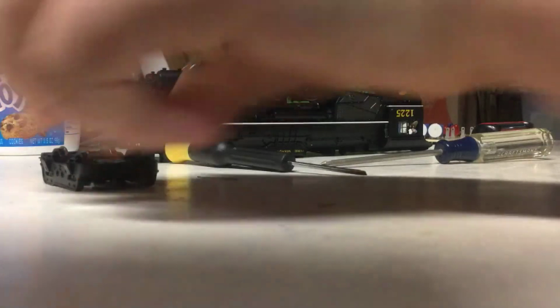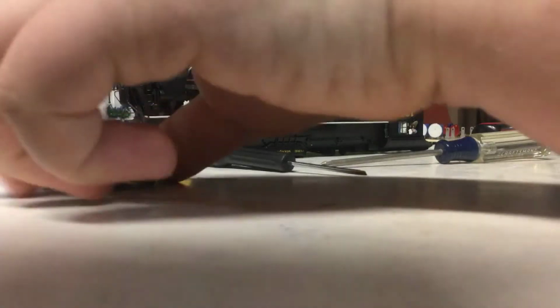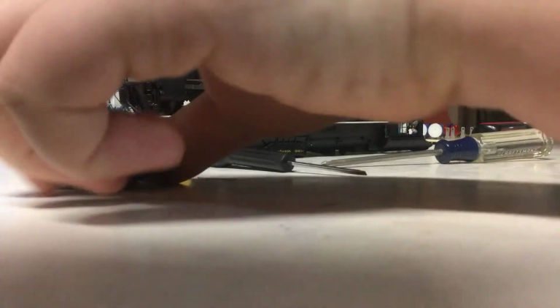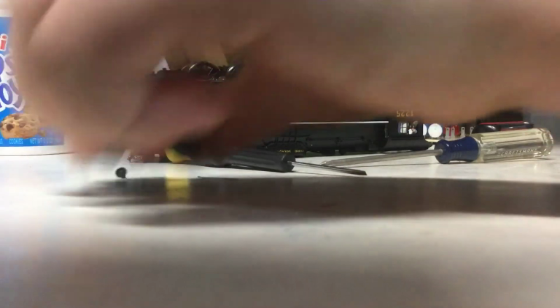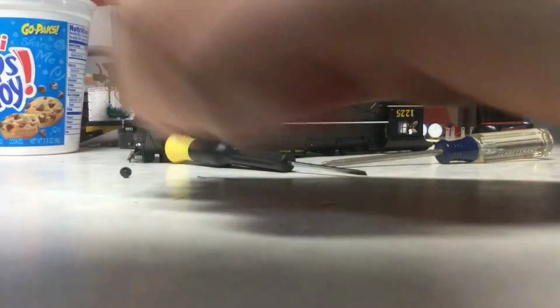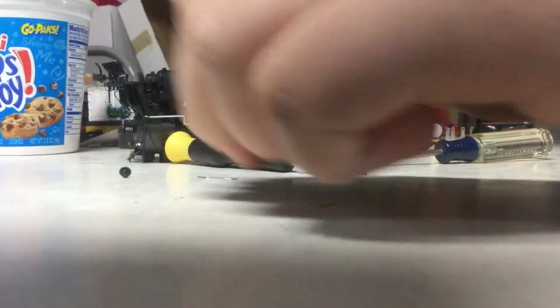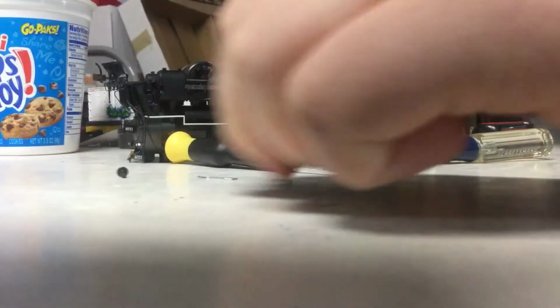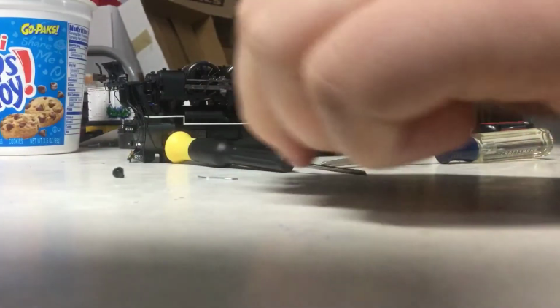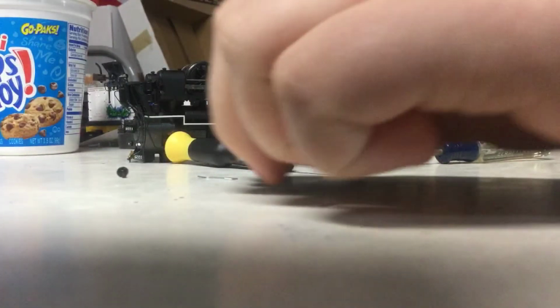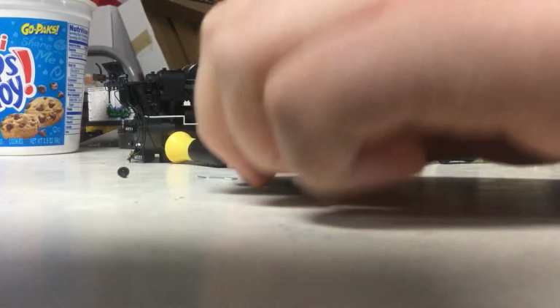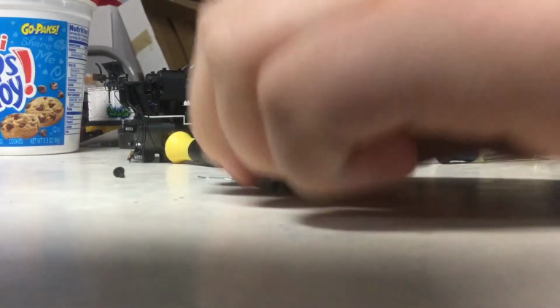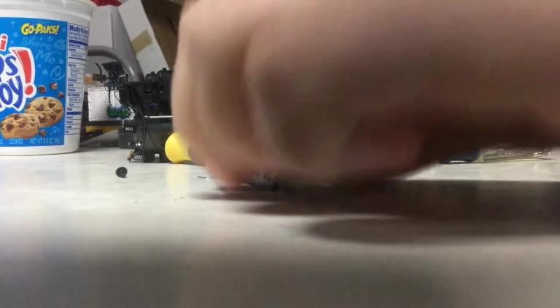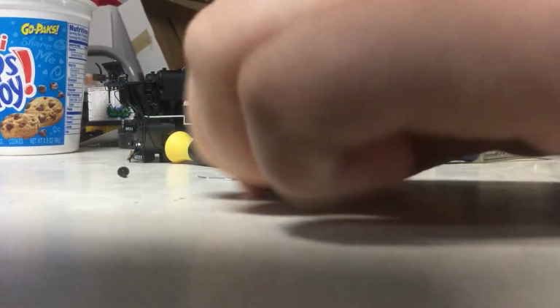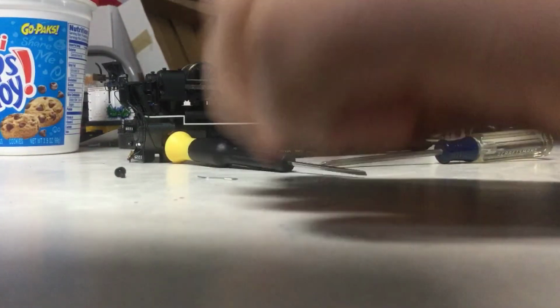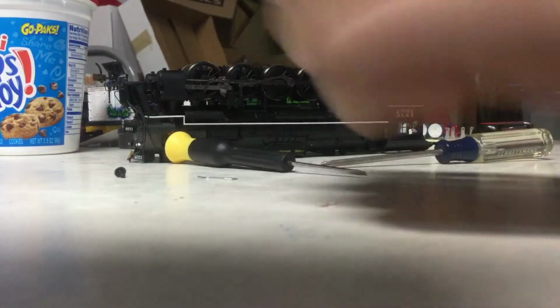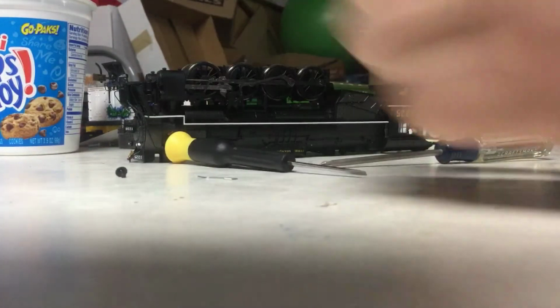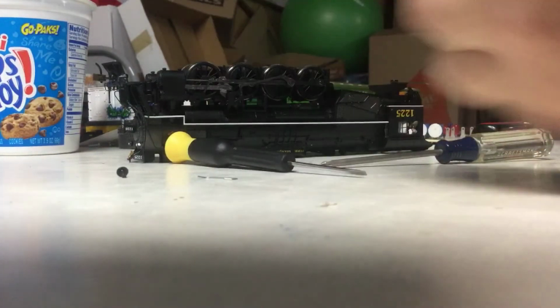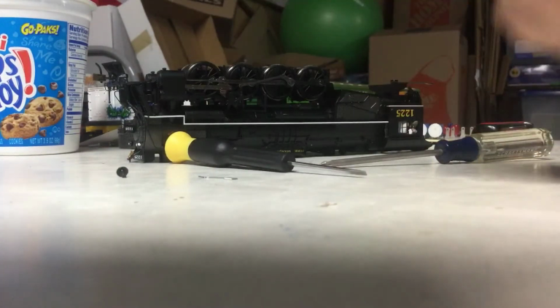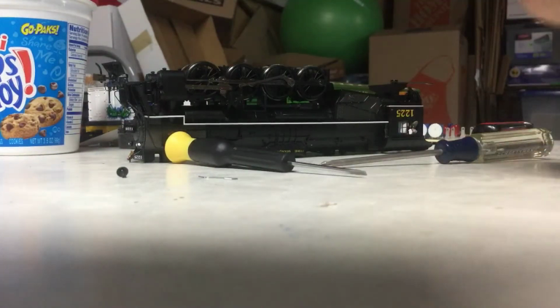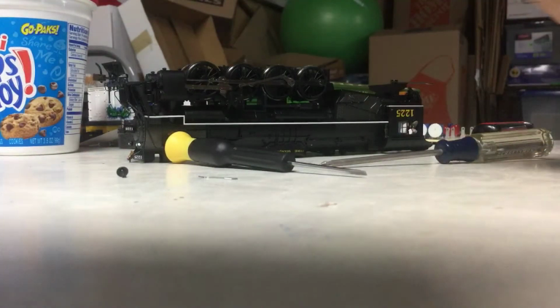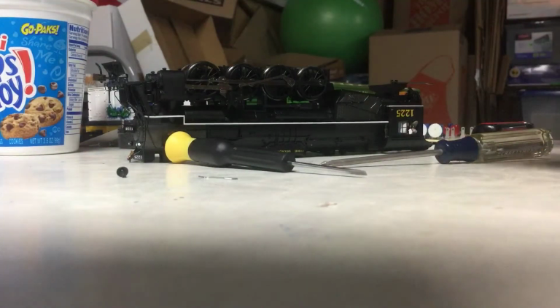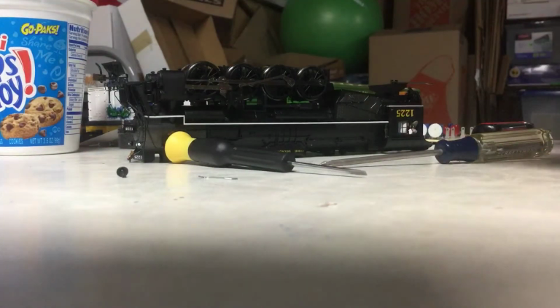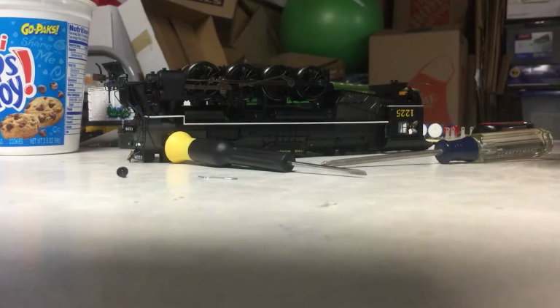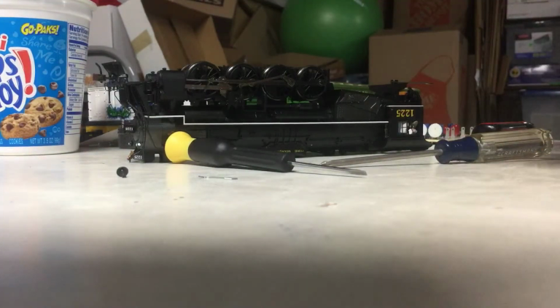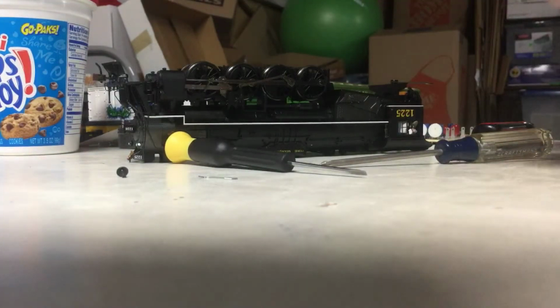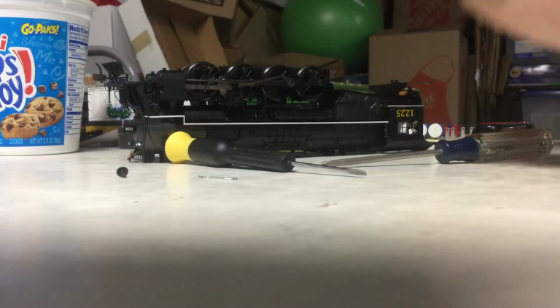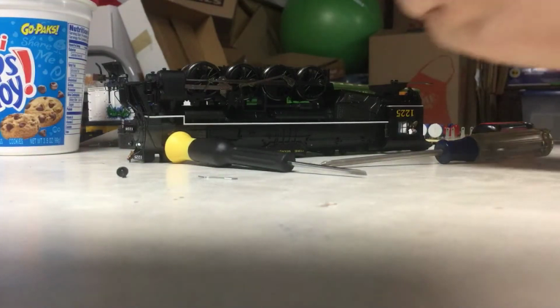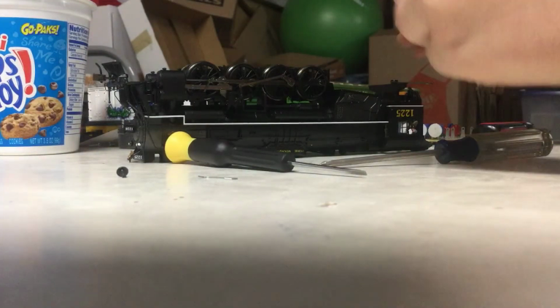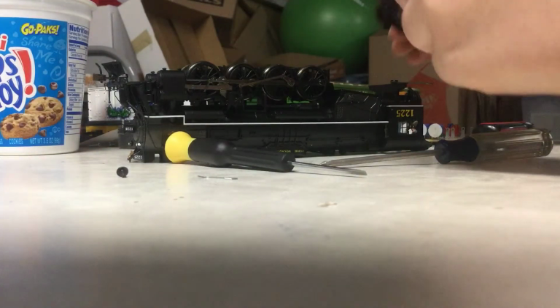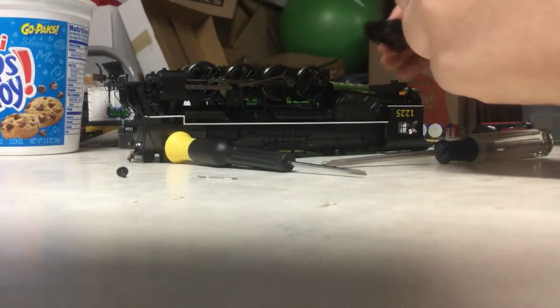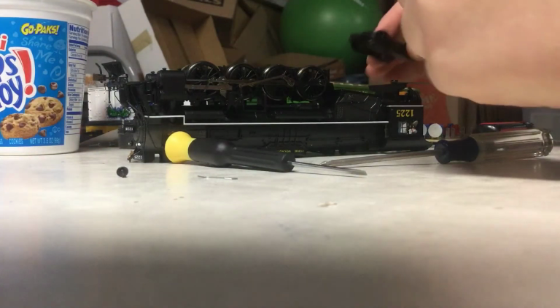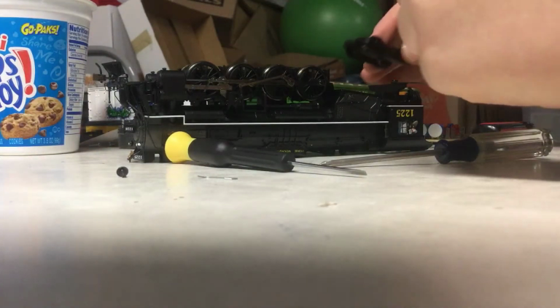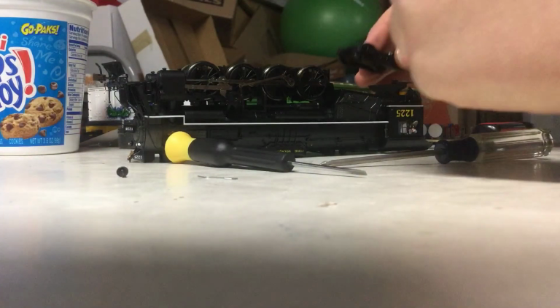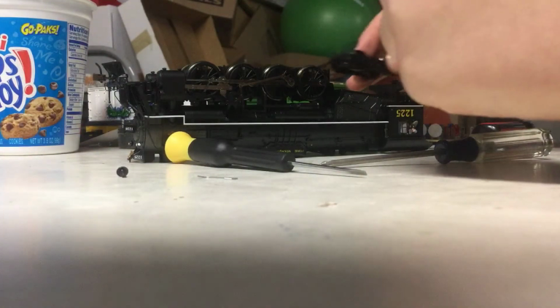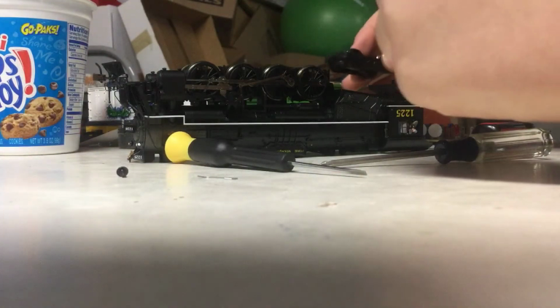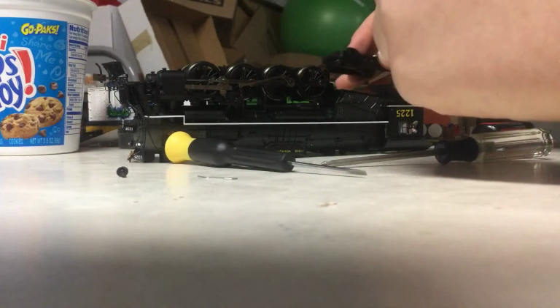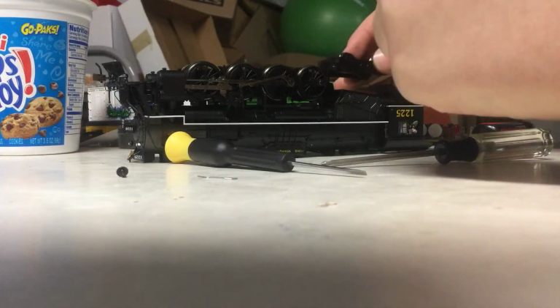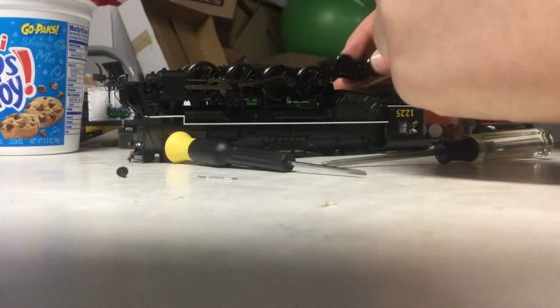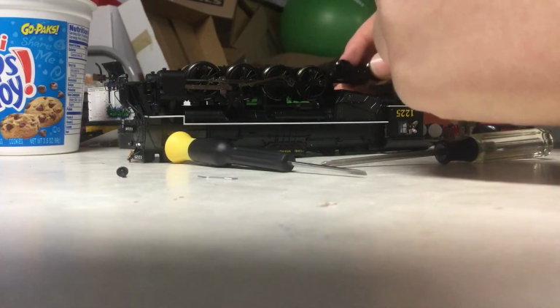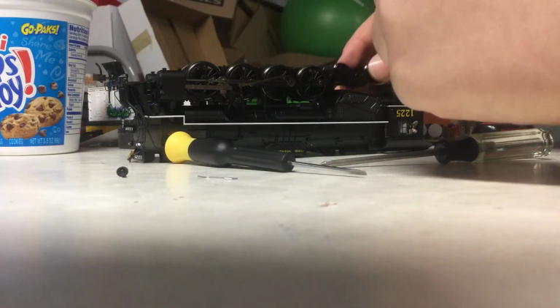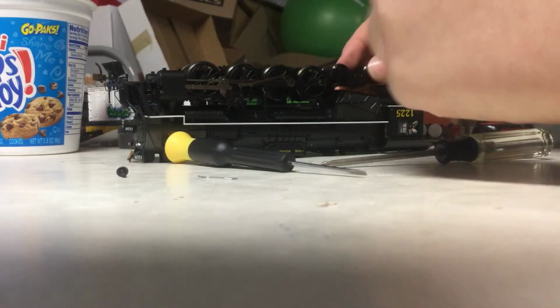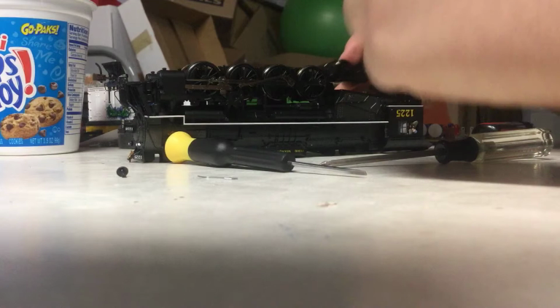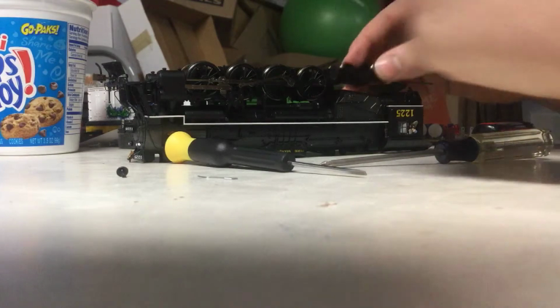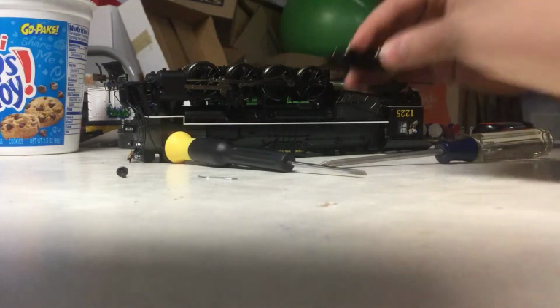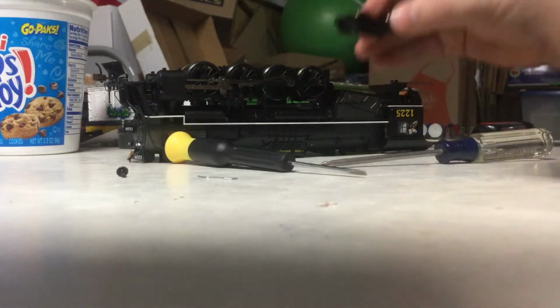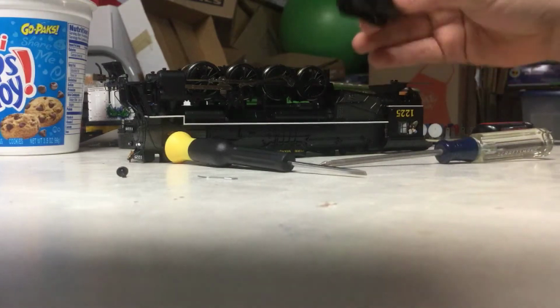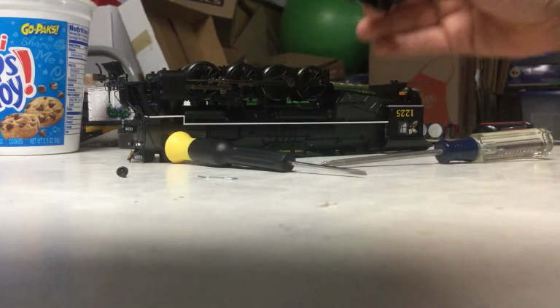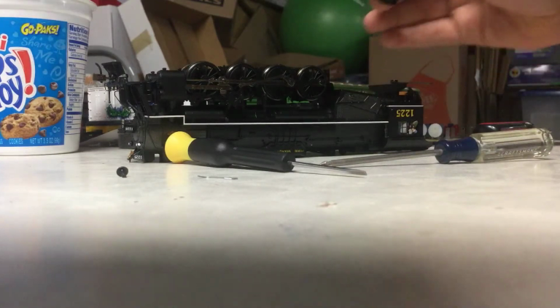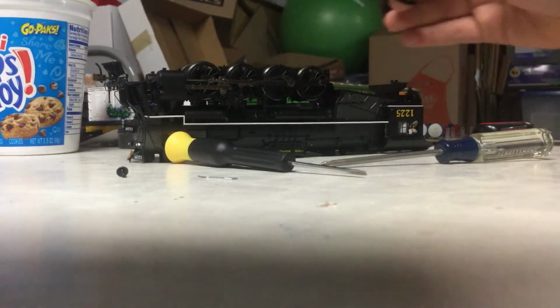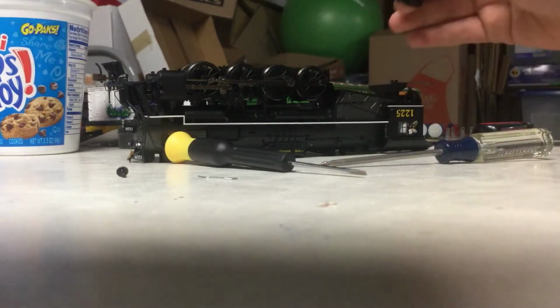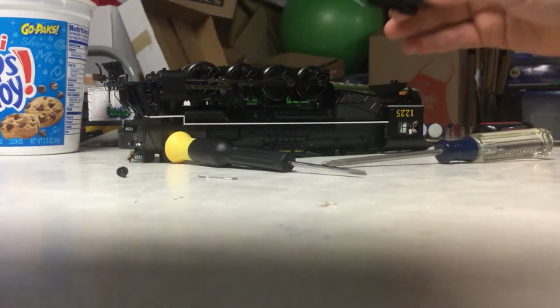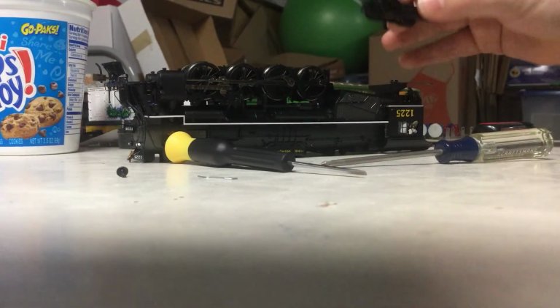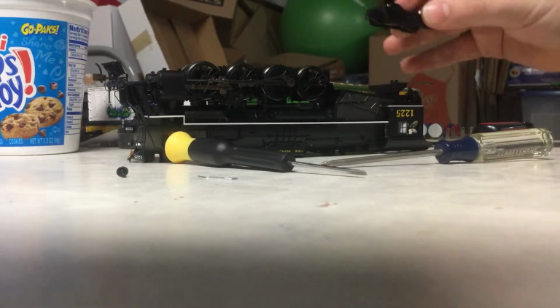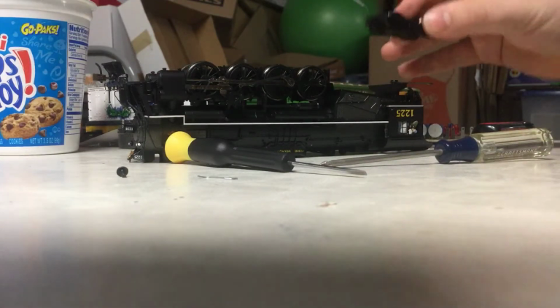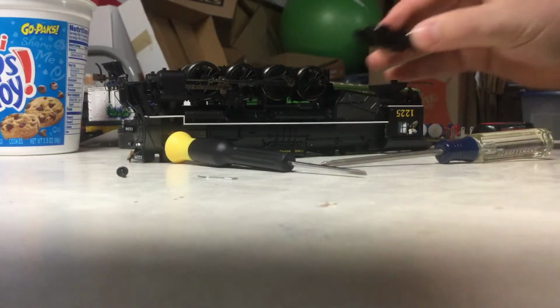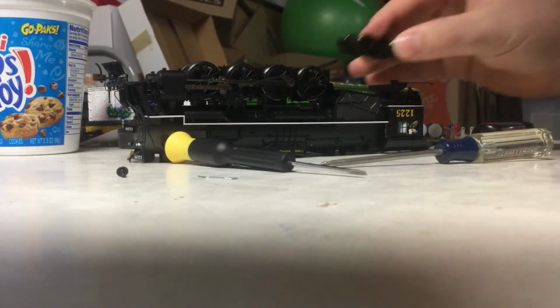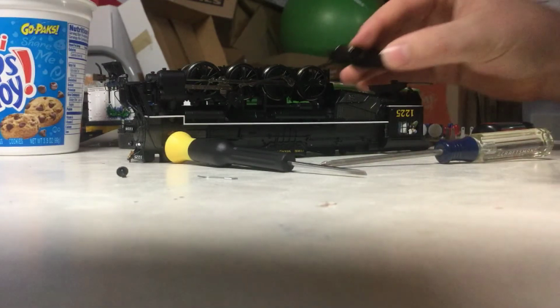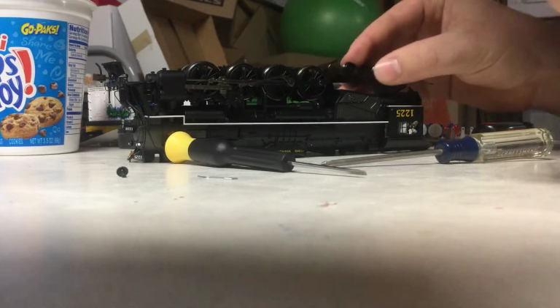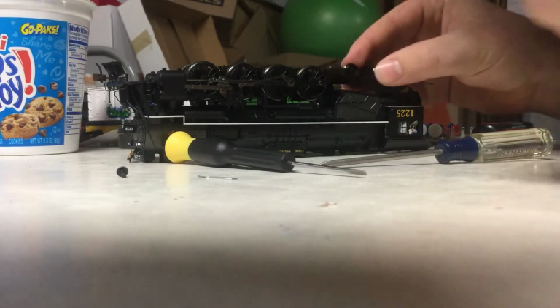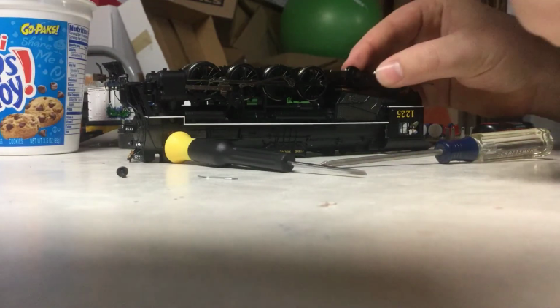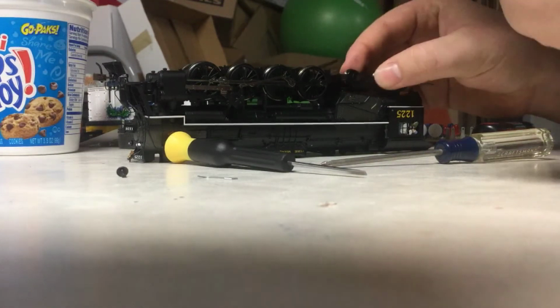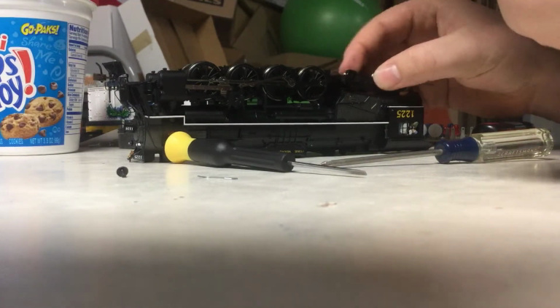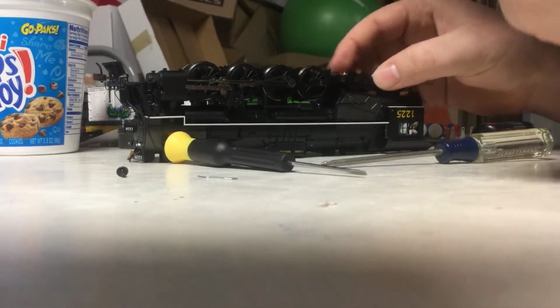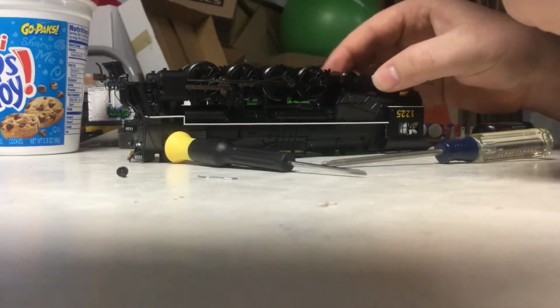Now that the drive wheel rig has been completed, you can now attach your new driving and pilot wheels to the locomotive.